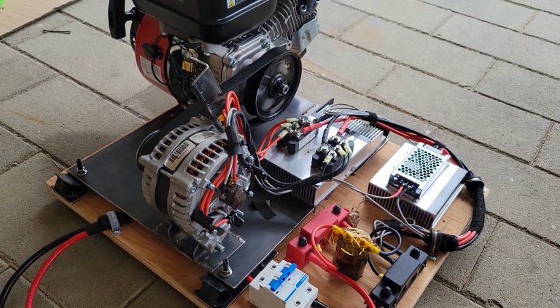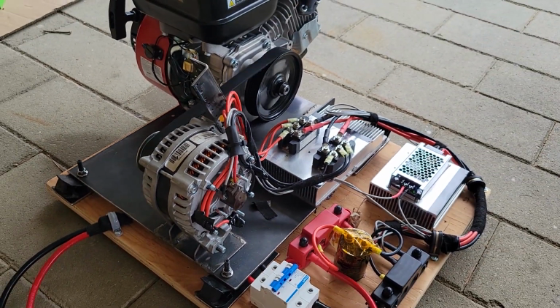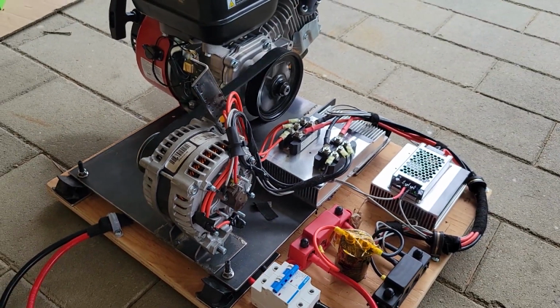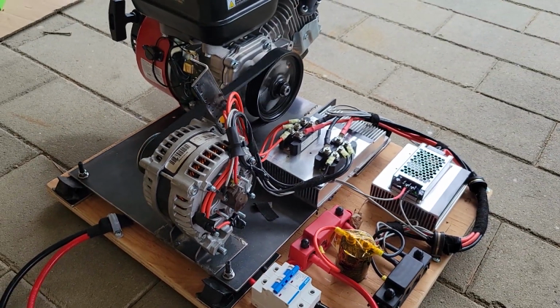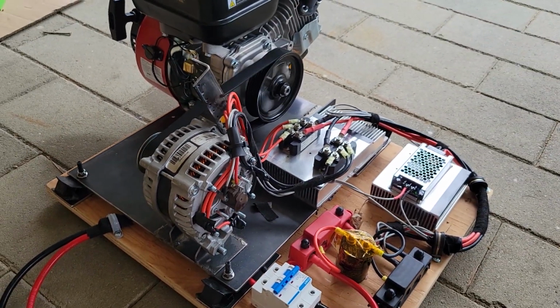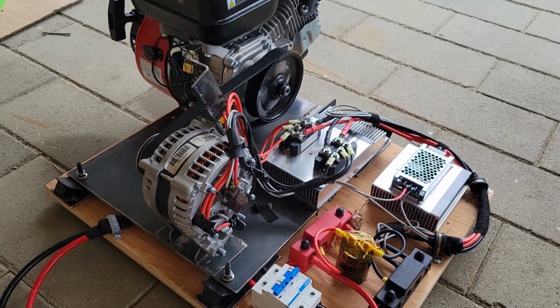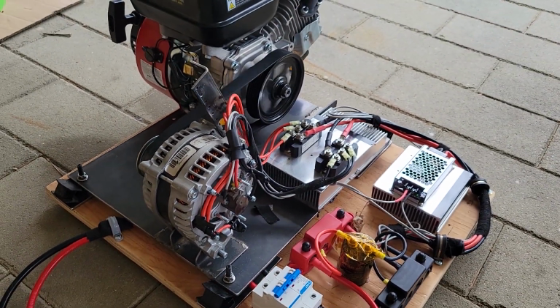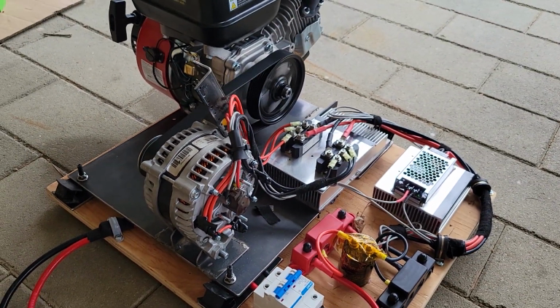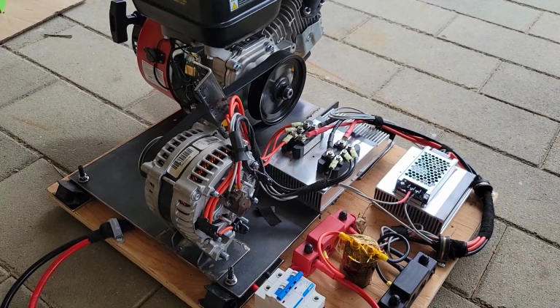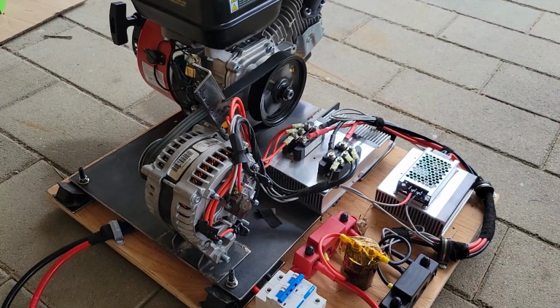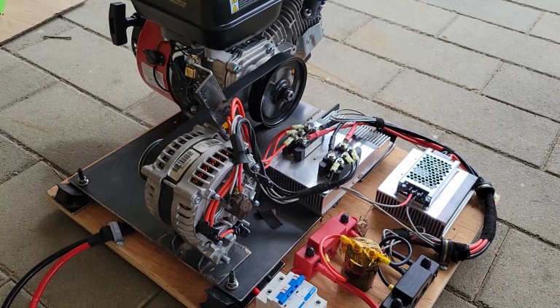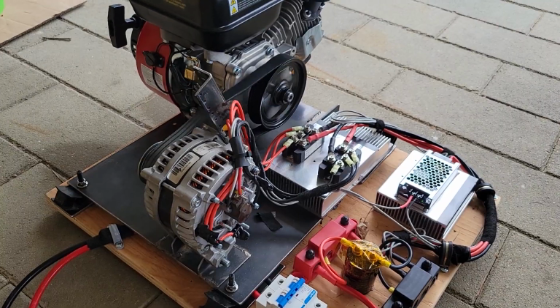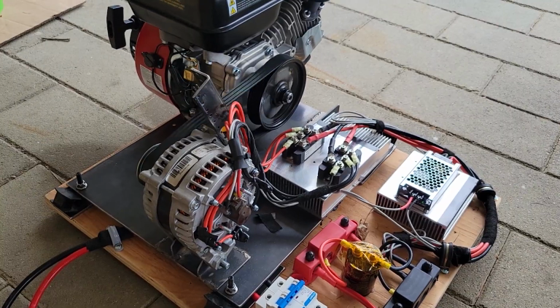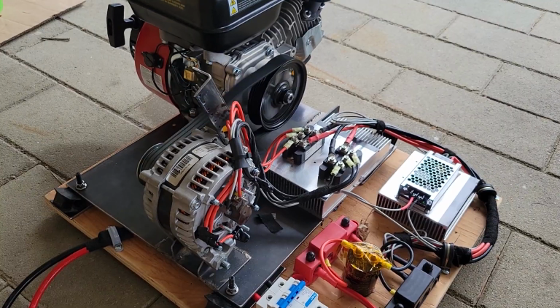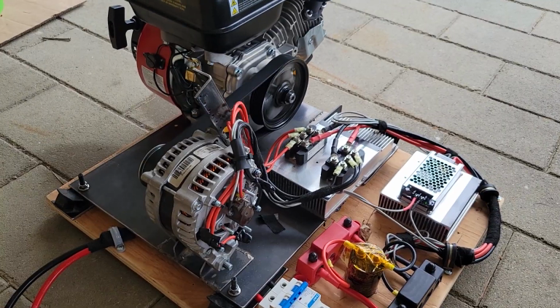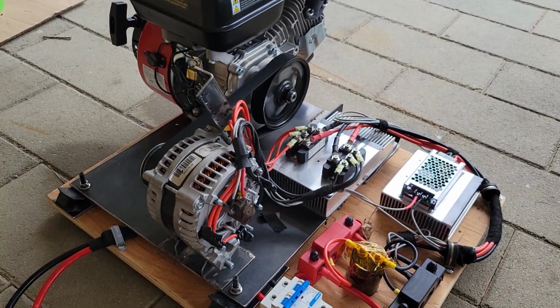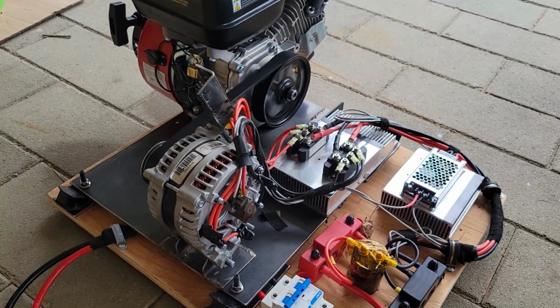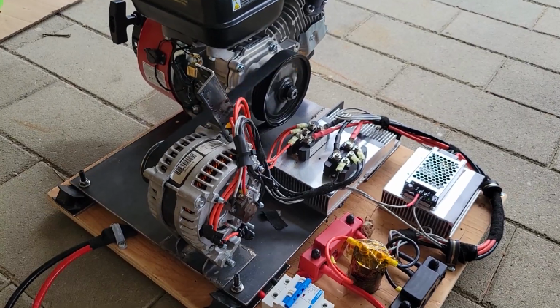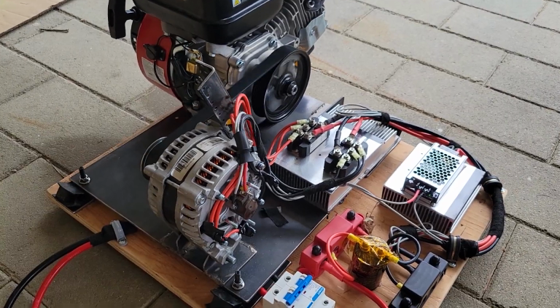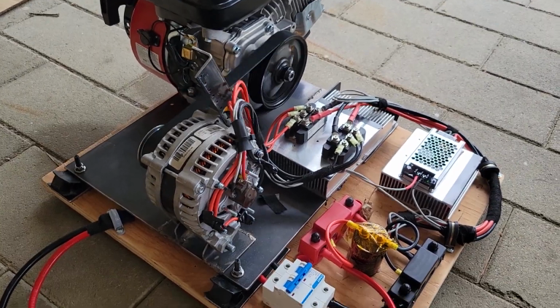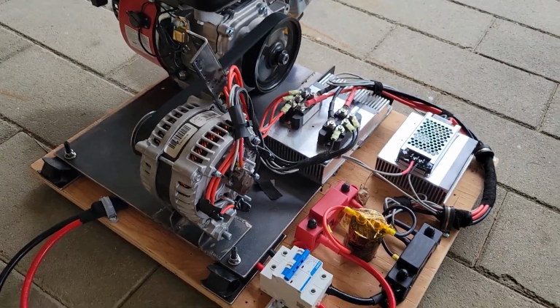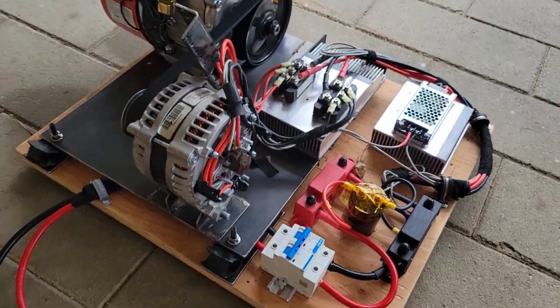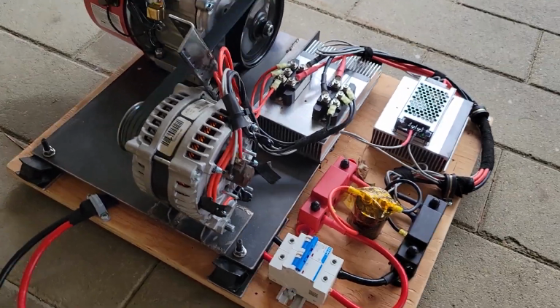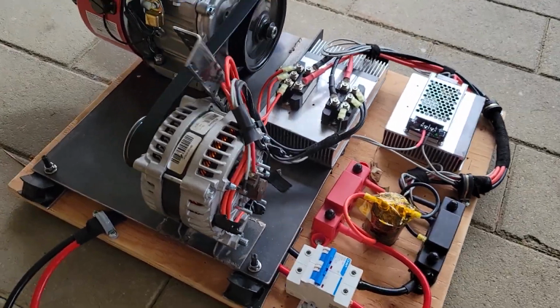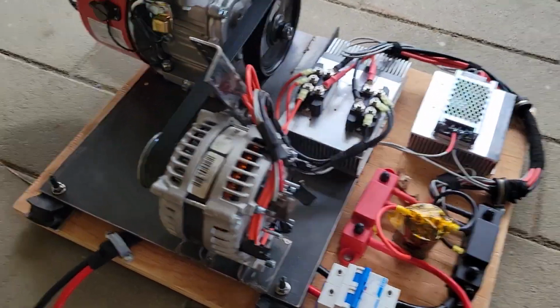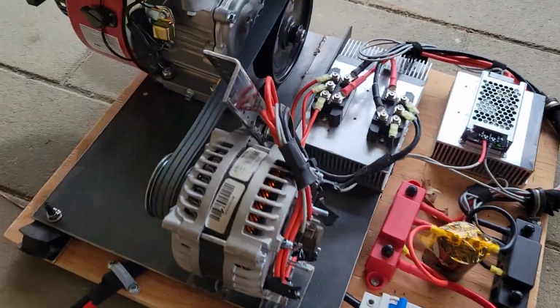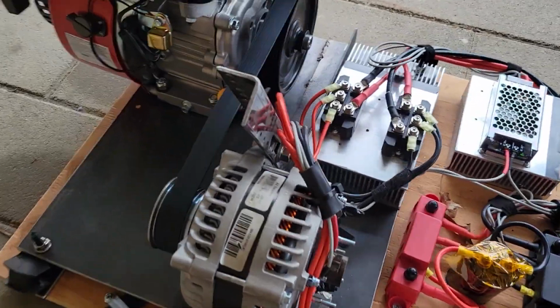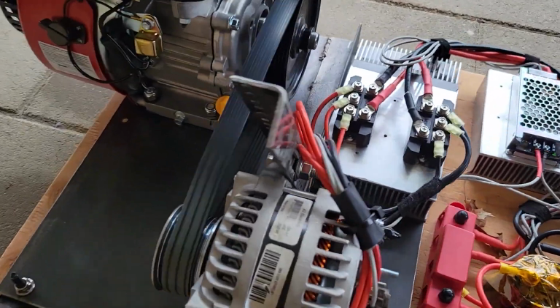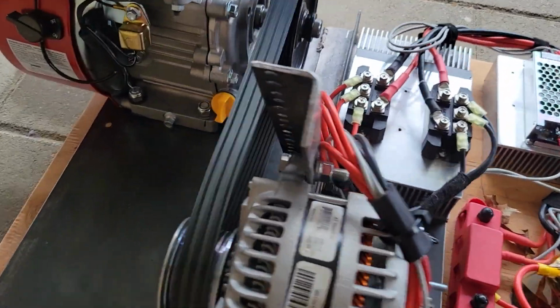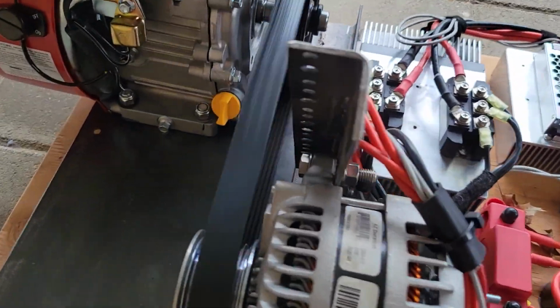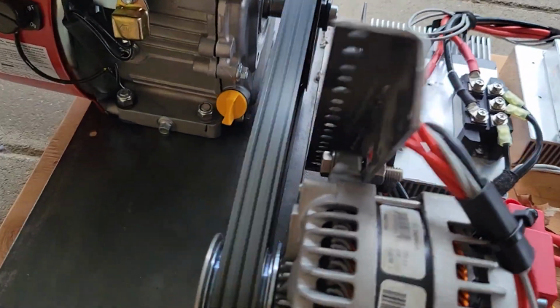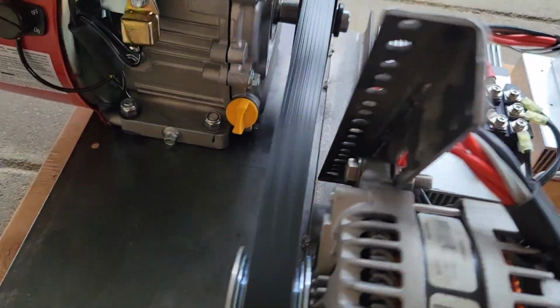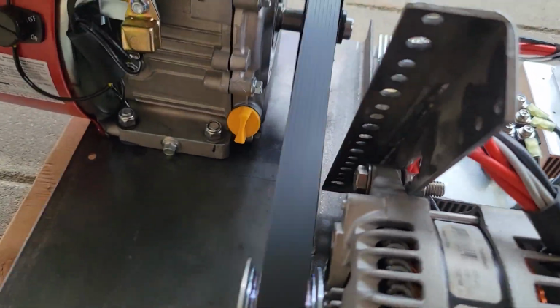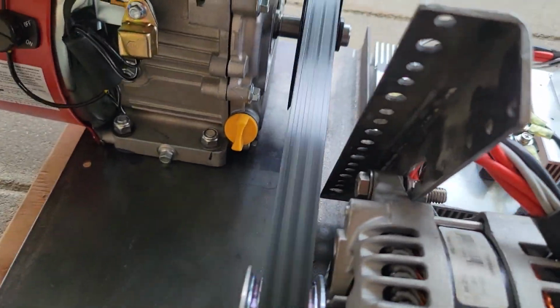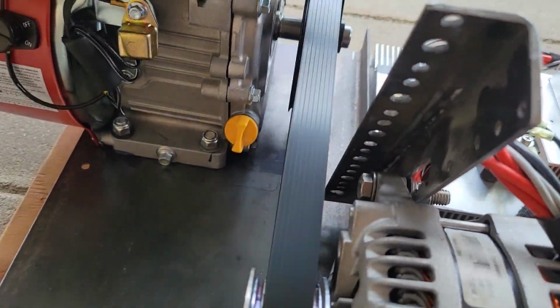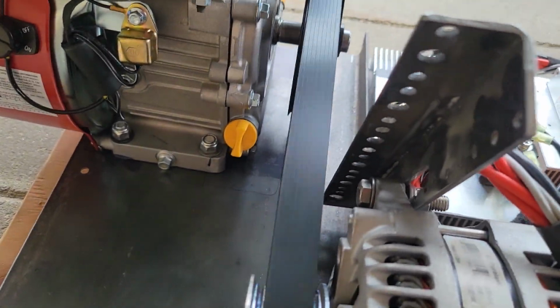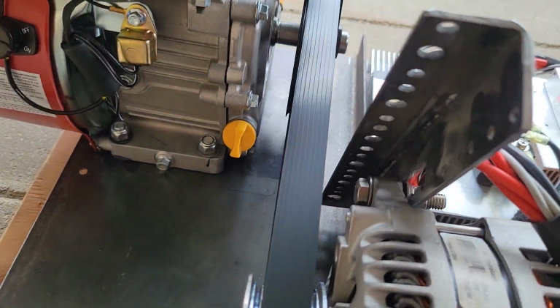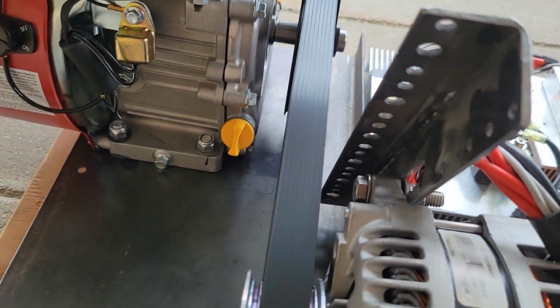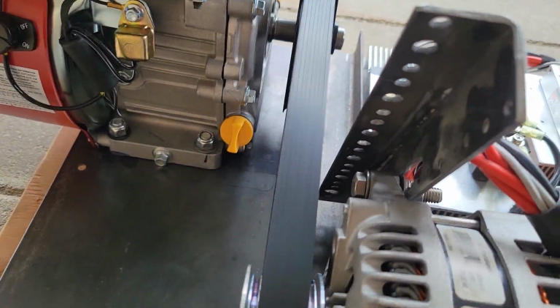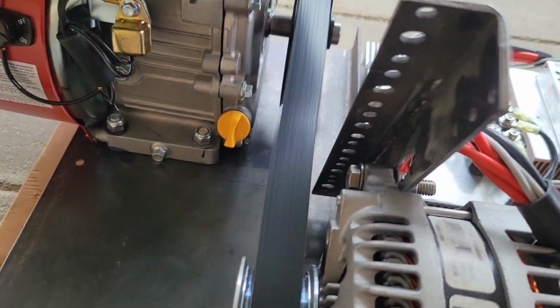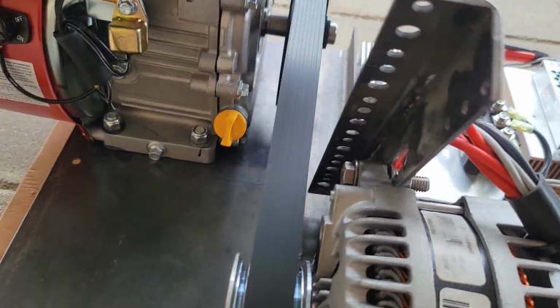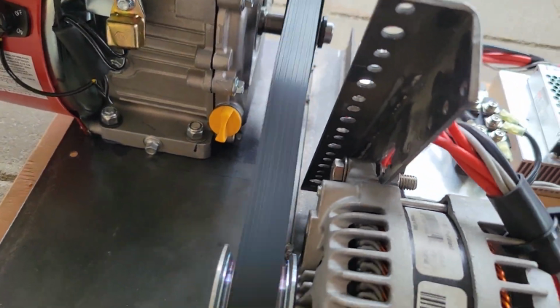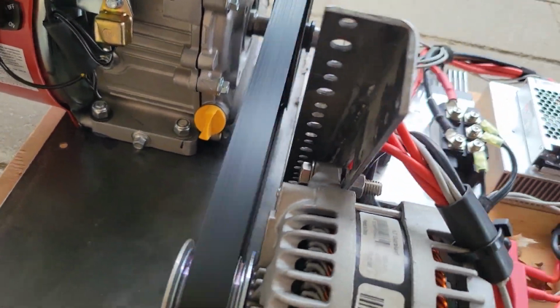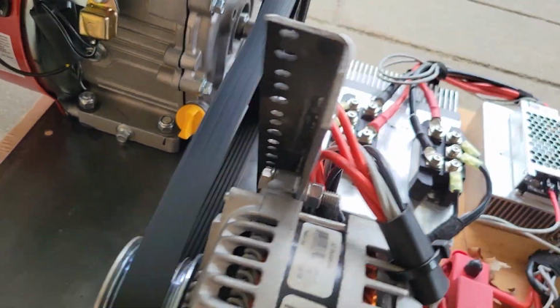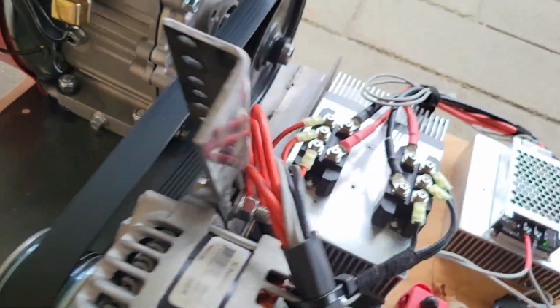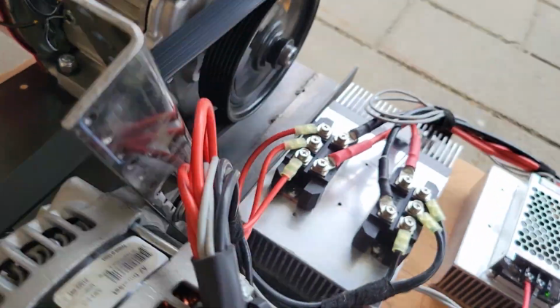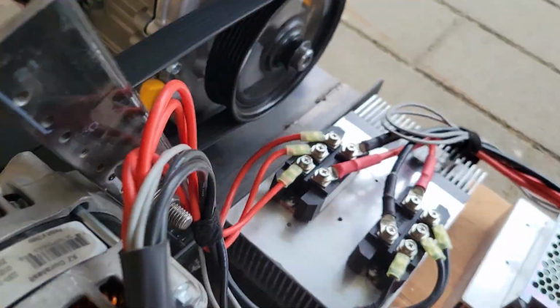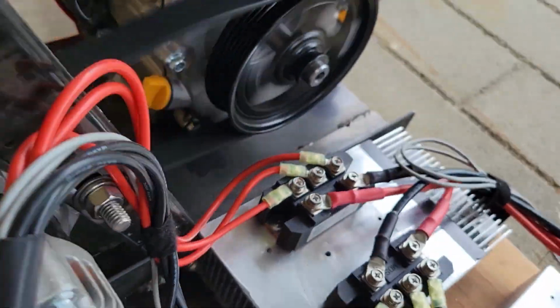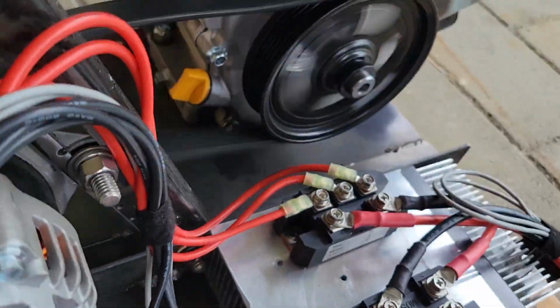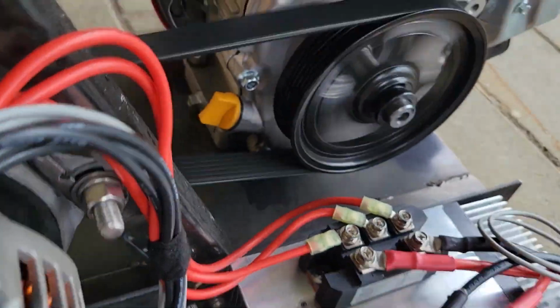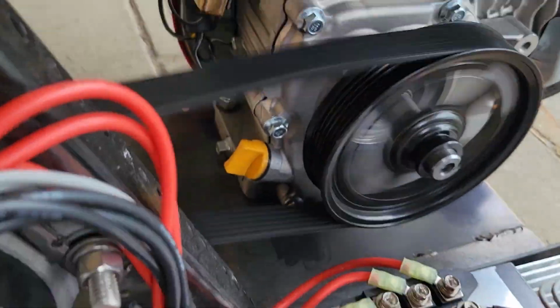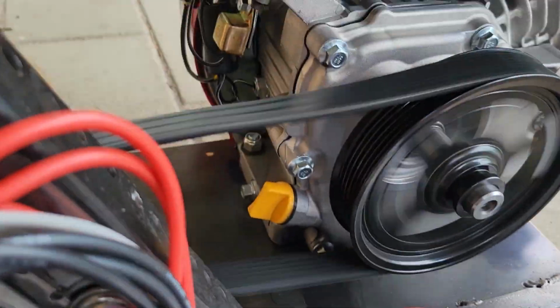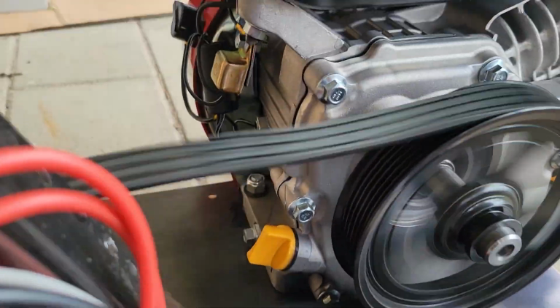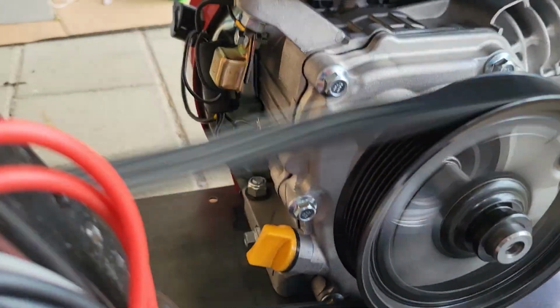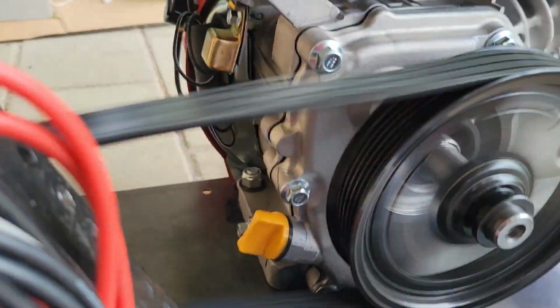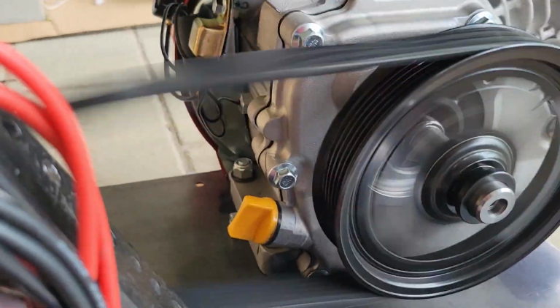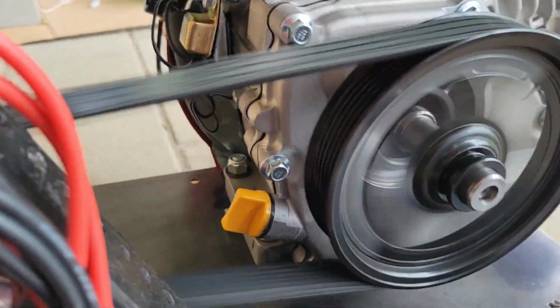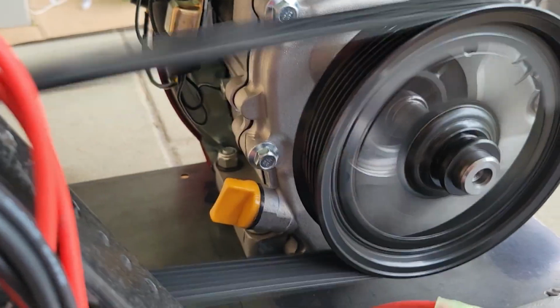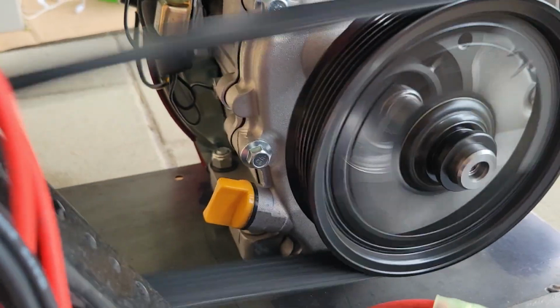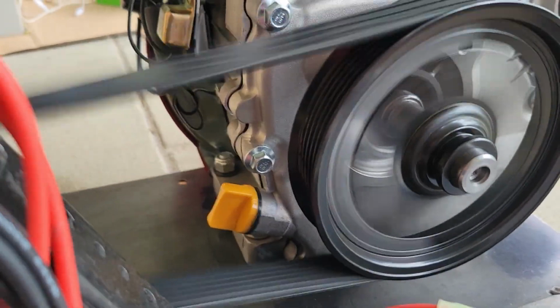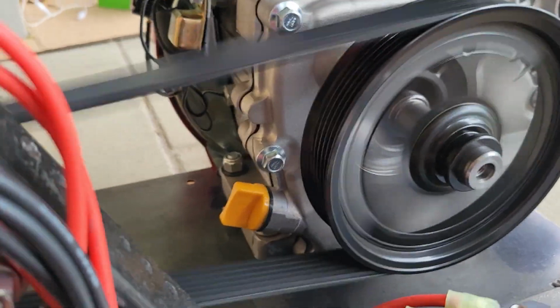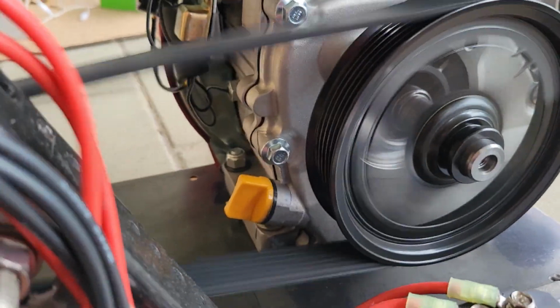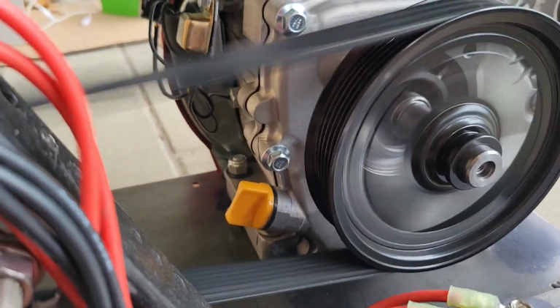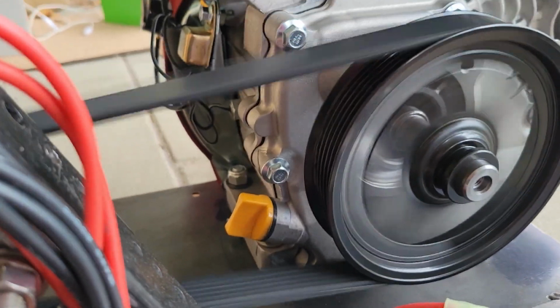I'm finding that it's vibrating a lot at 2600 RPM. When I run it at a higher RPM it definitely sounds smoother.